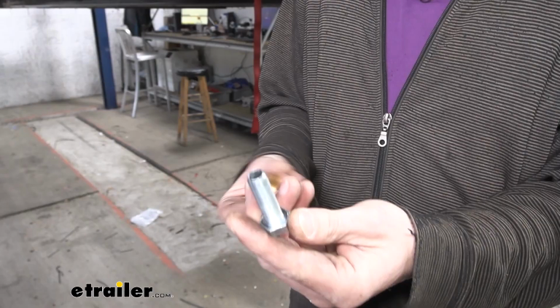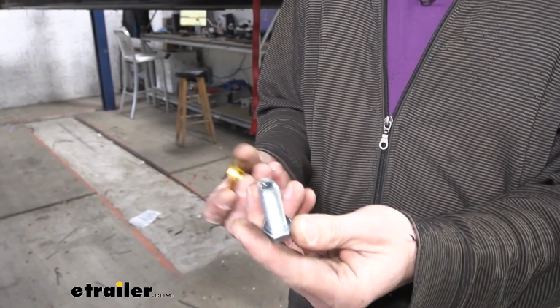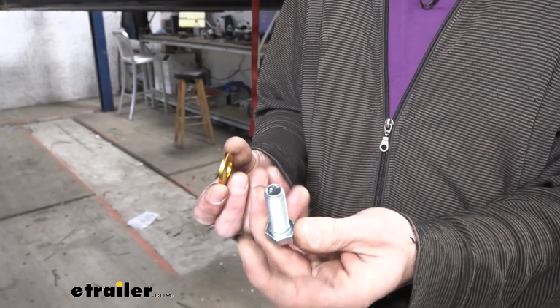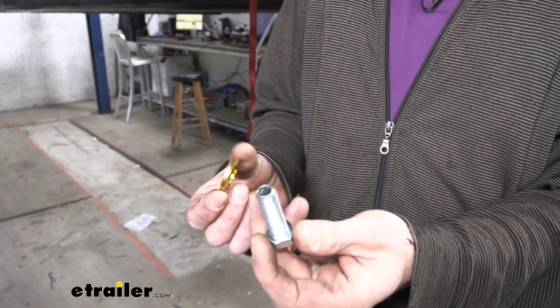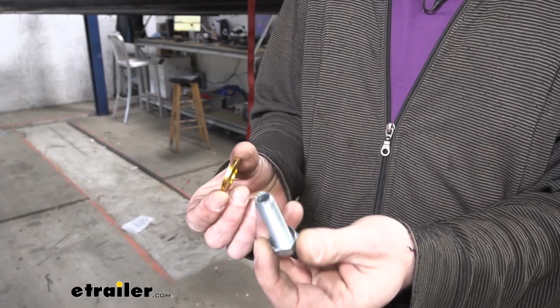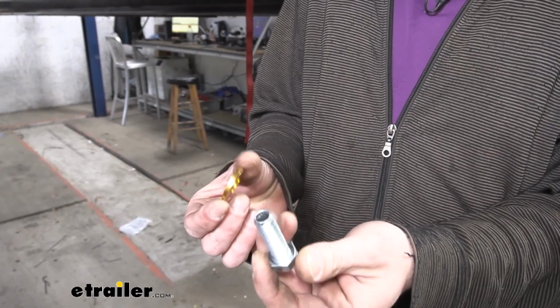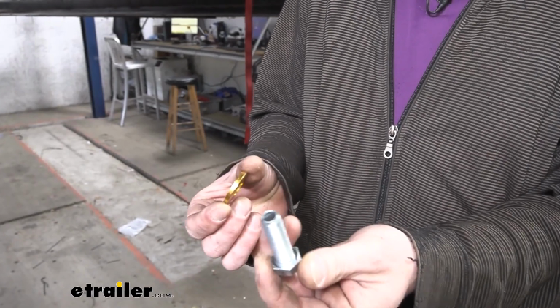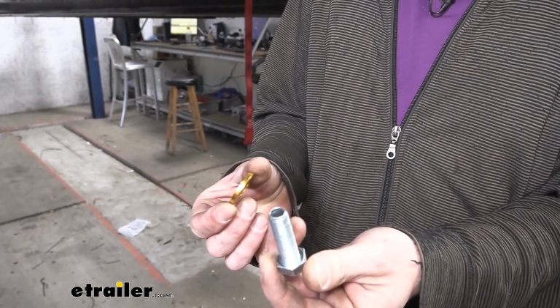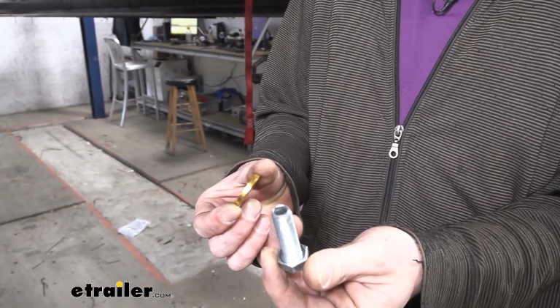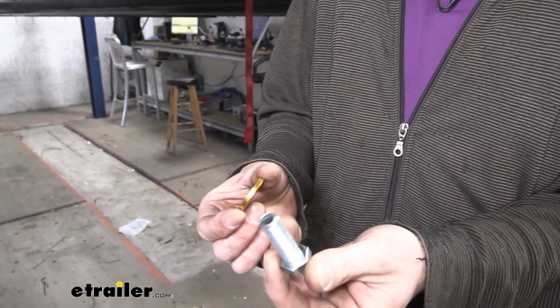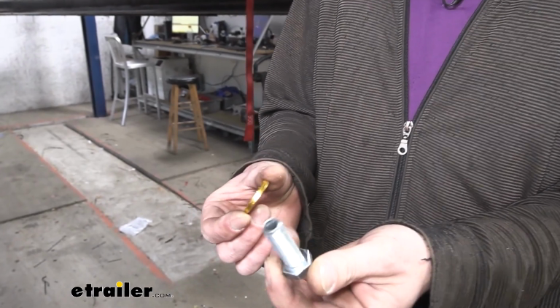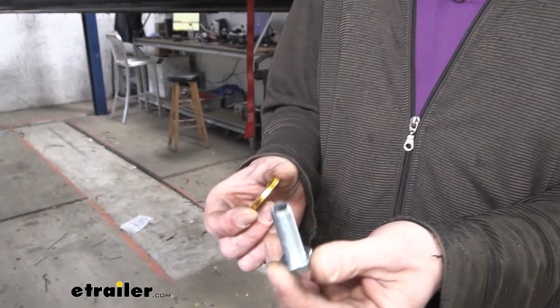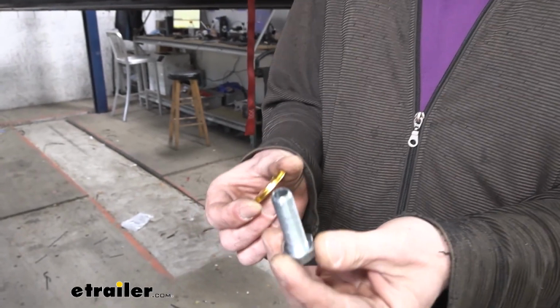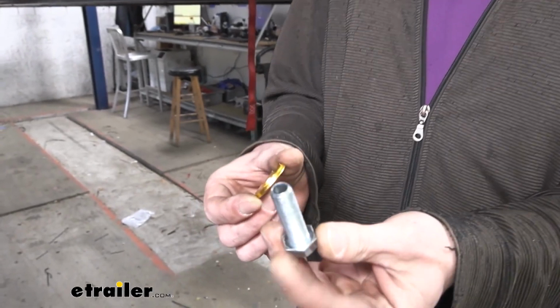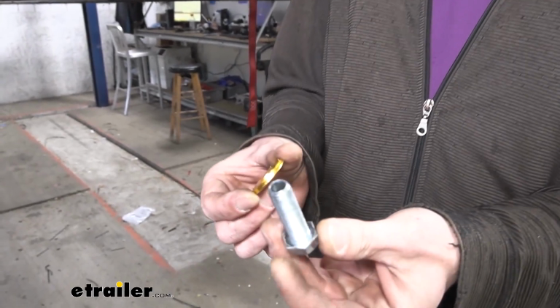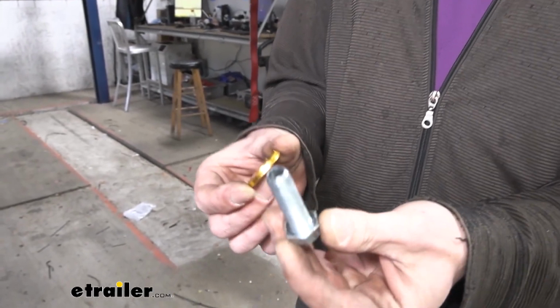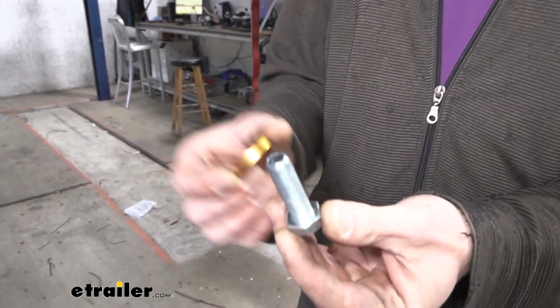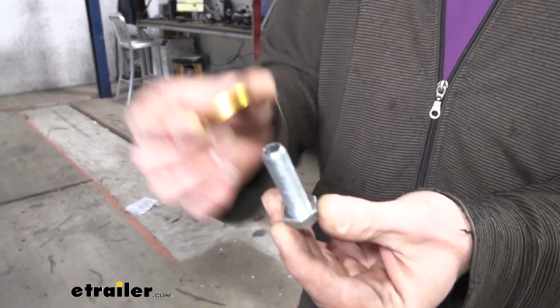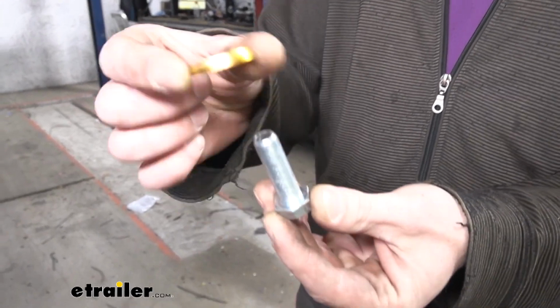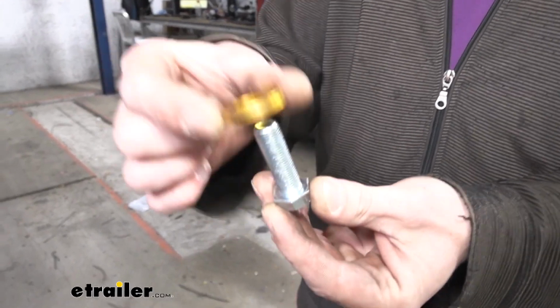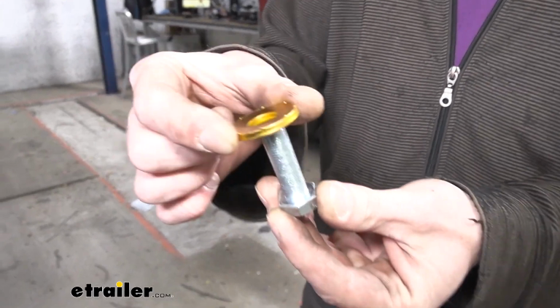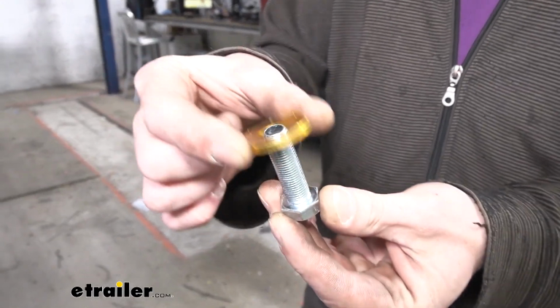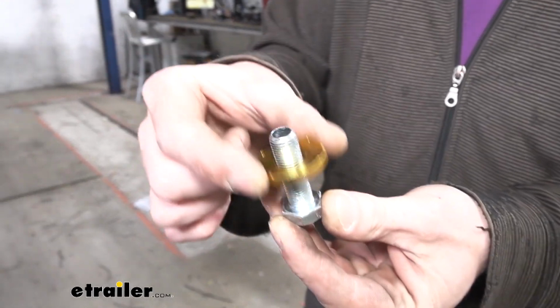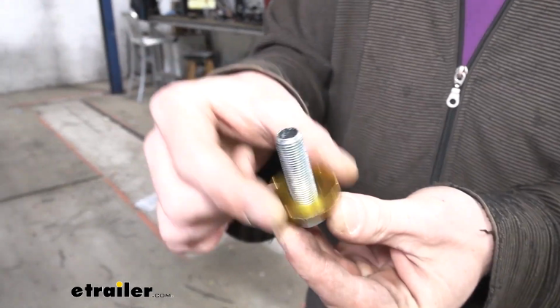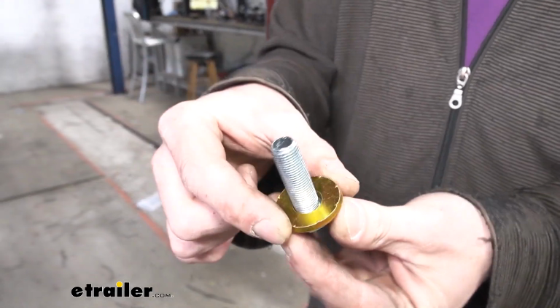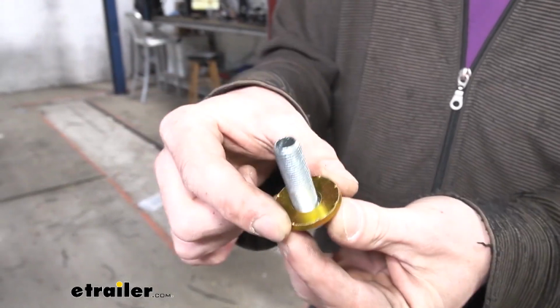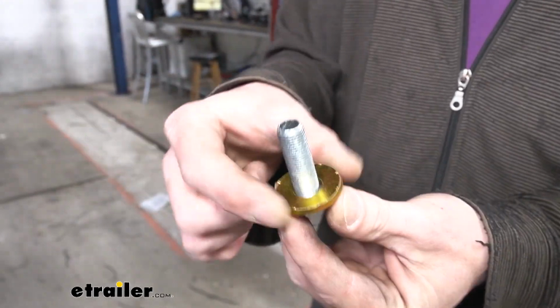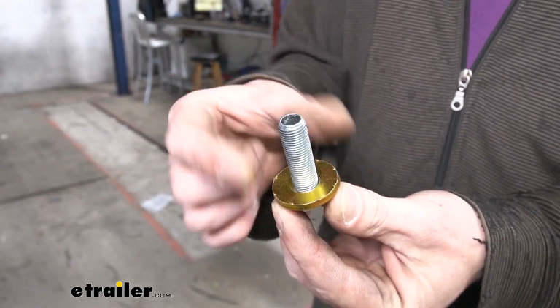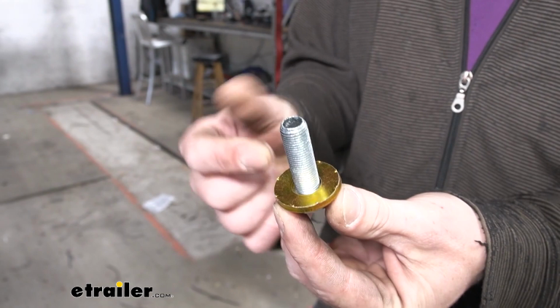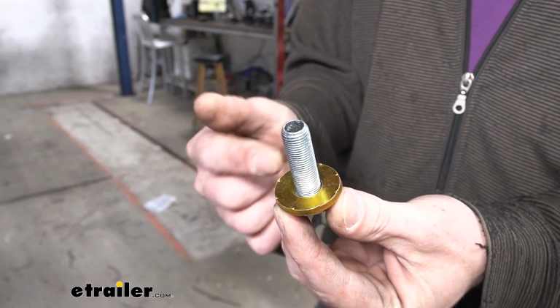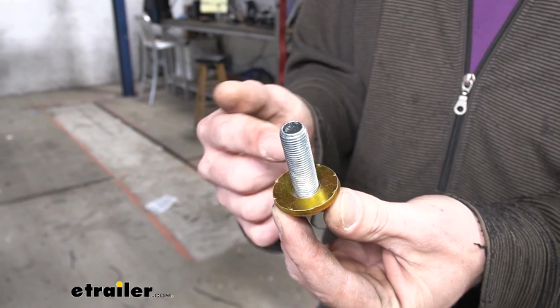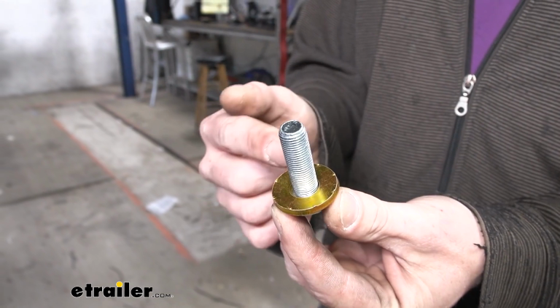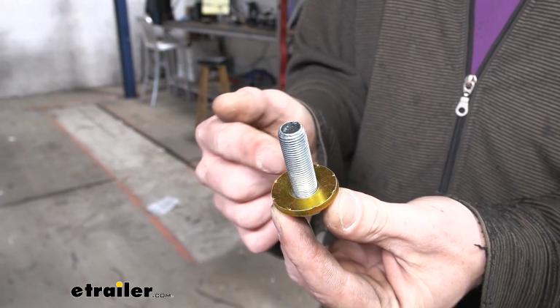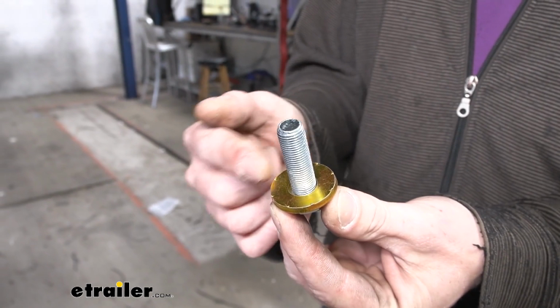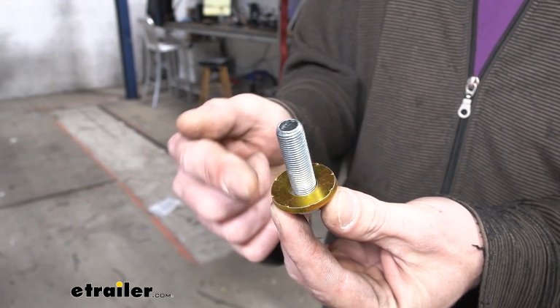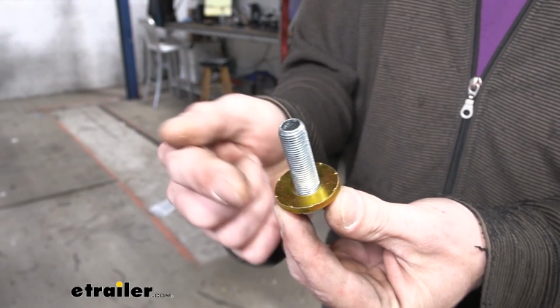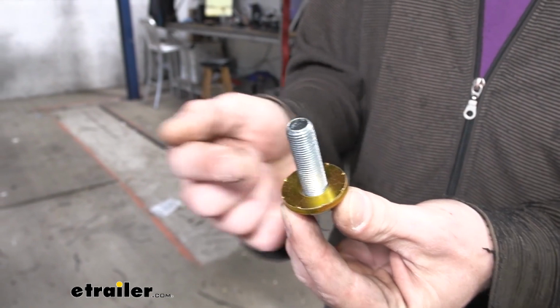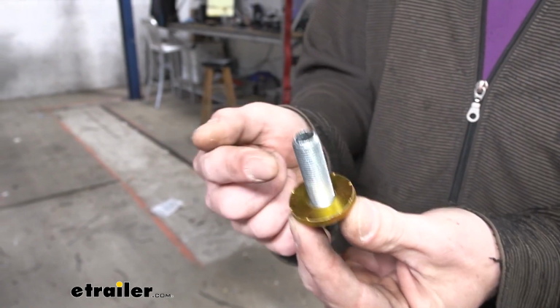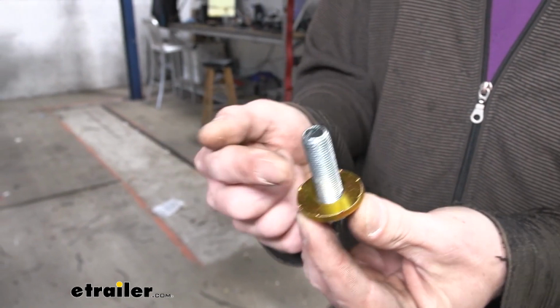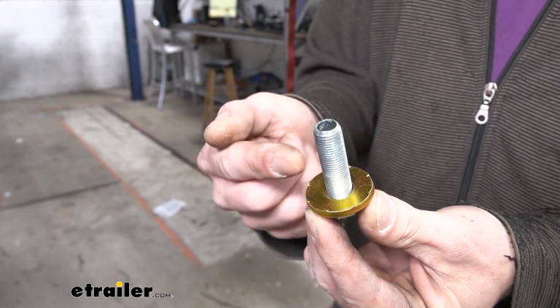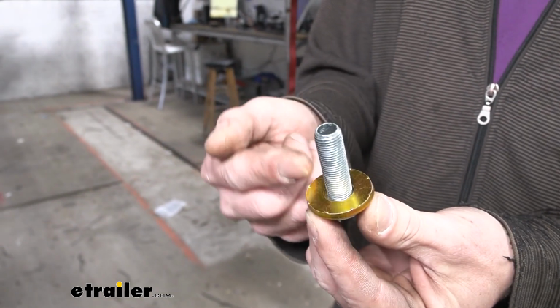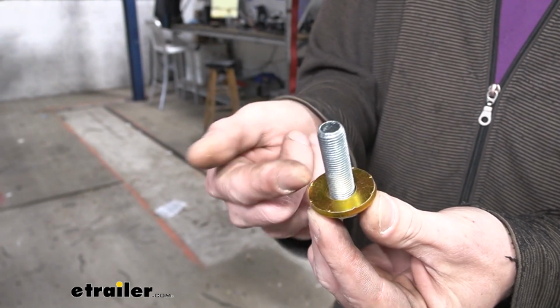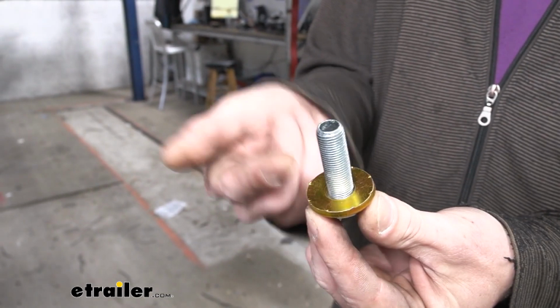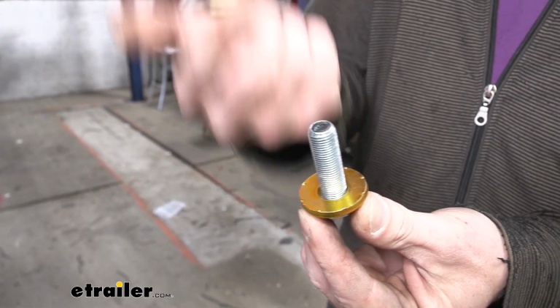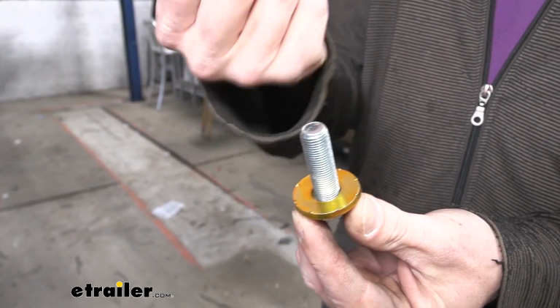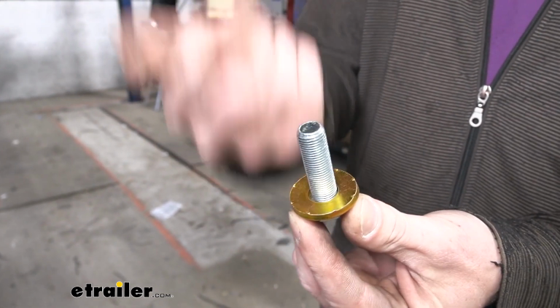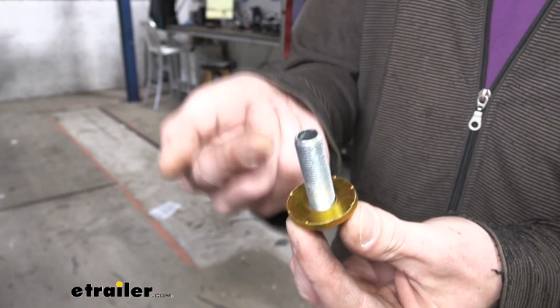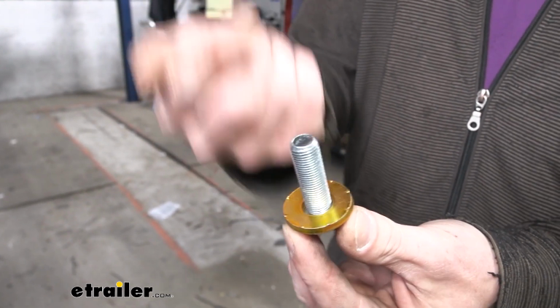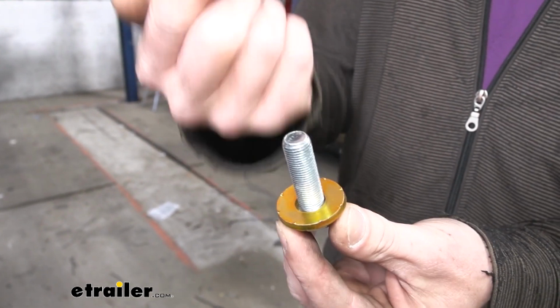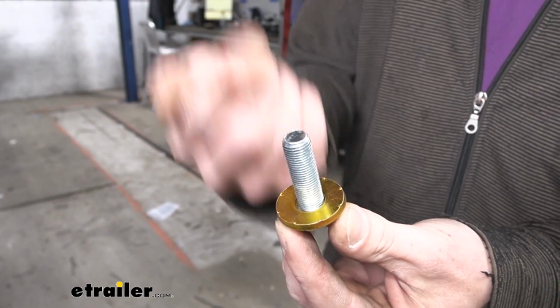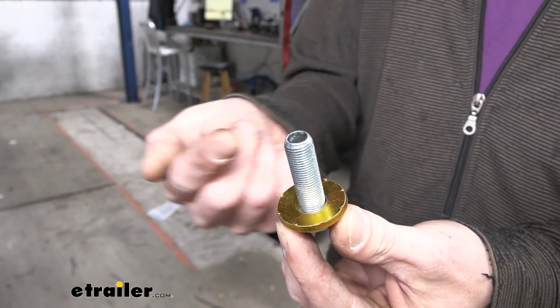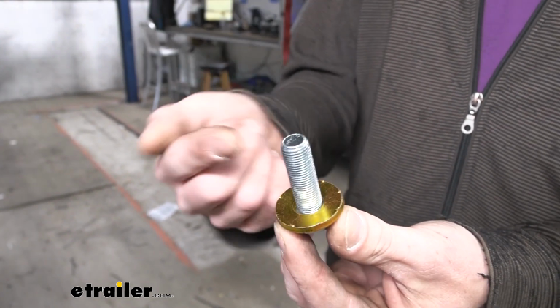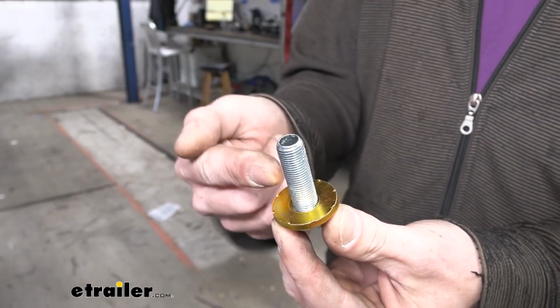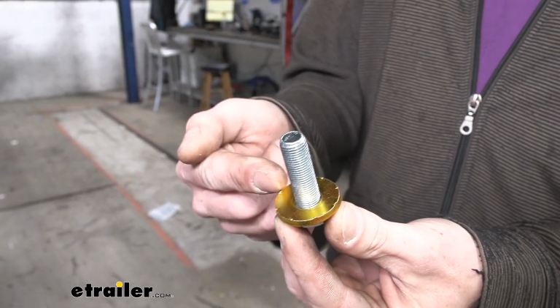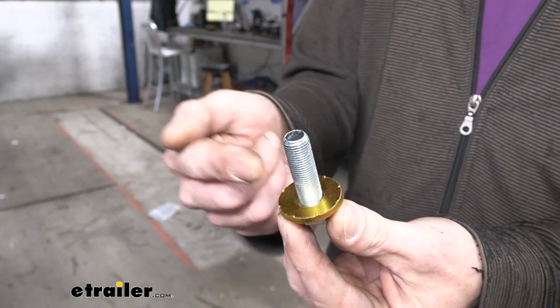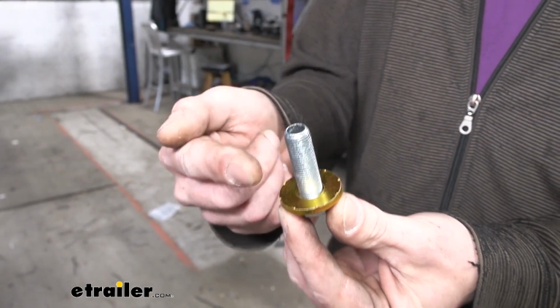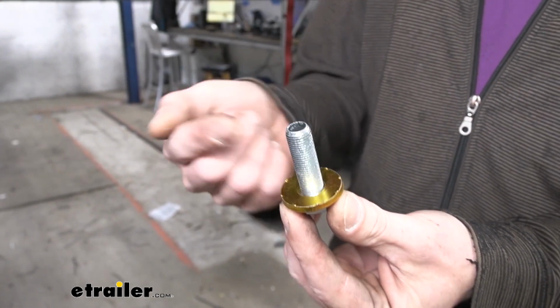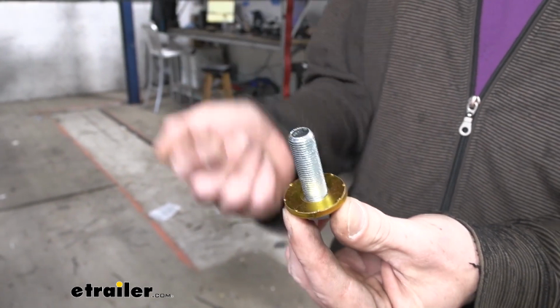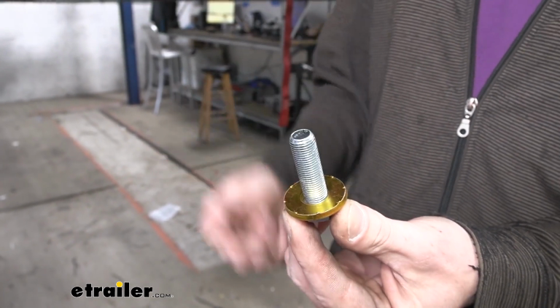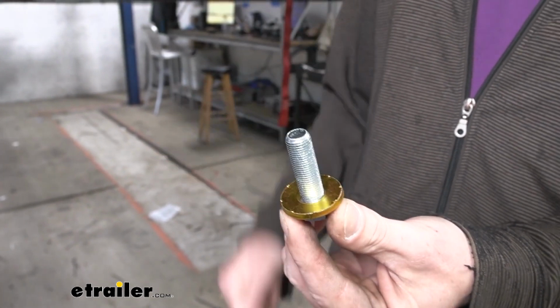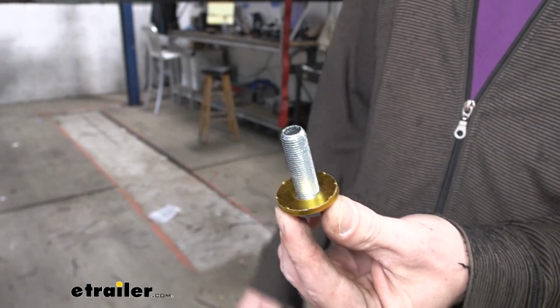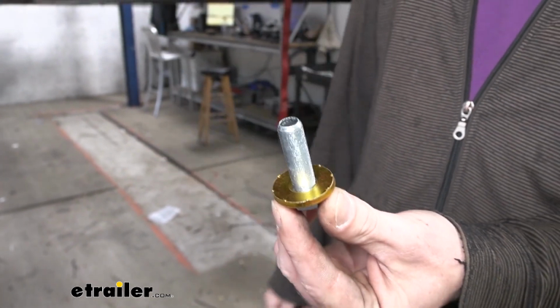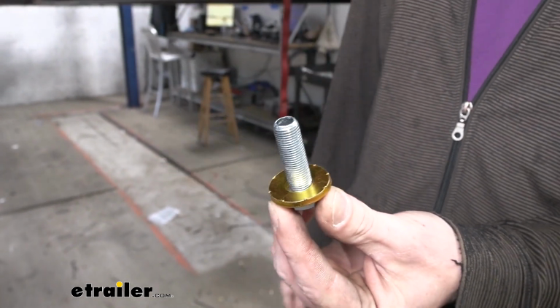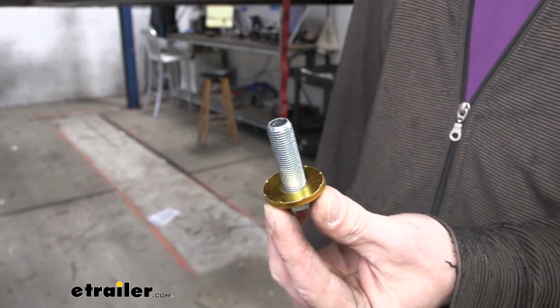Next, prepare your hardware. Take each of your bolts and place a conical tooth washer on them with the teeth facing away from the head of the bolt, so it'll dig into our hitch.